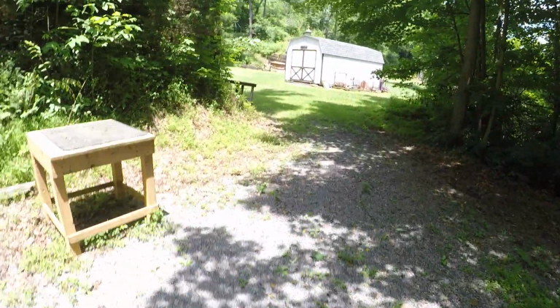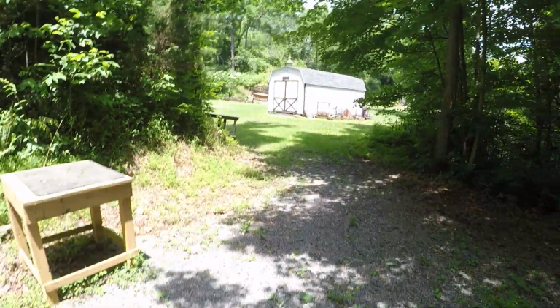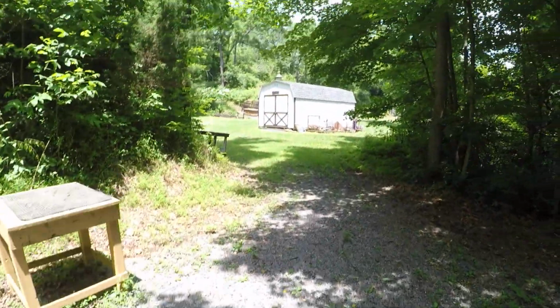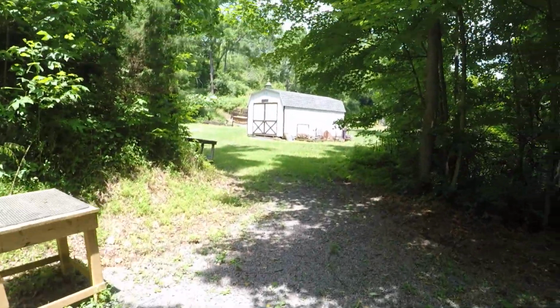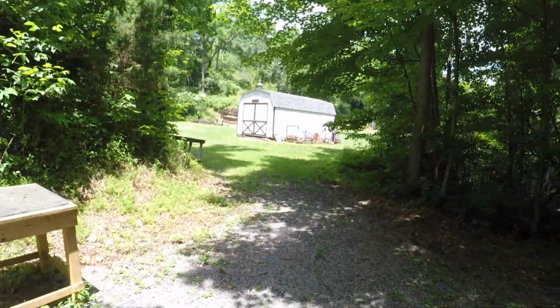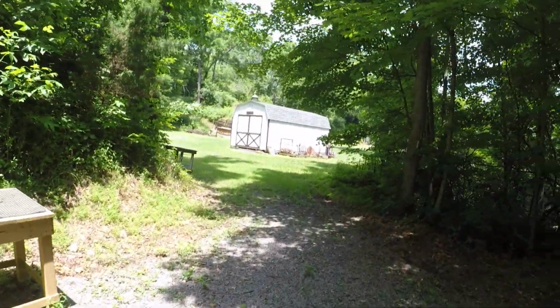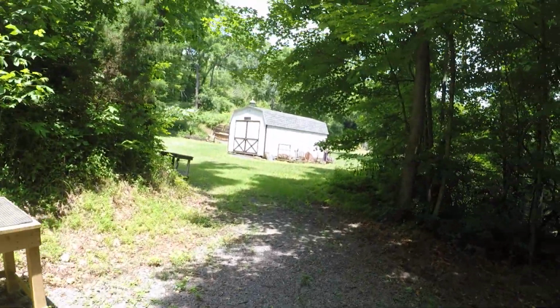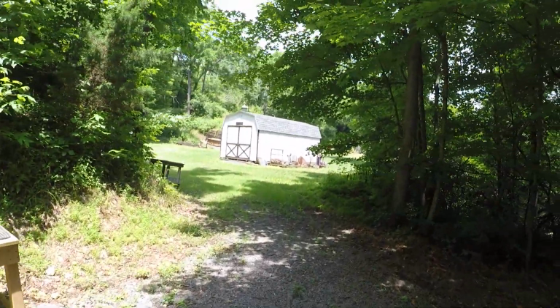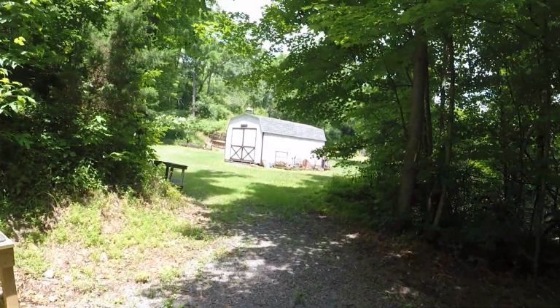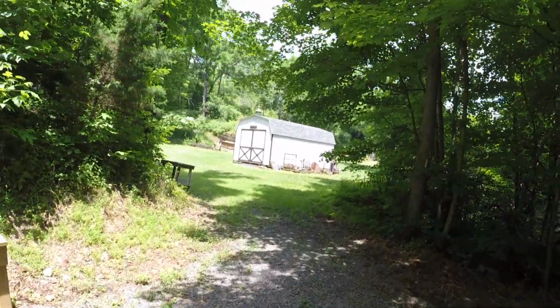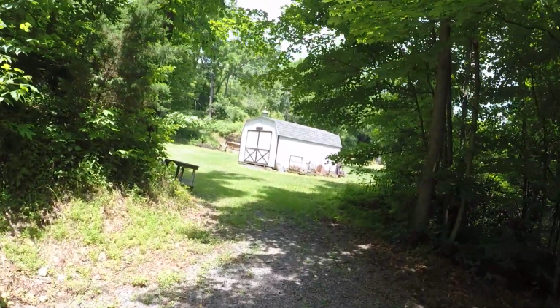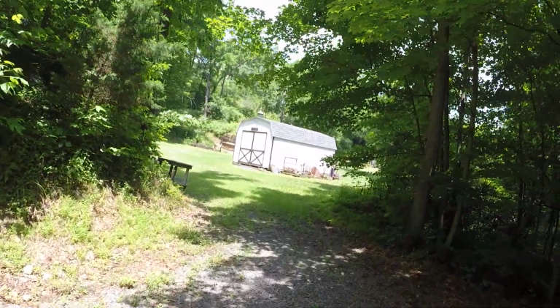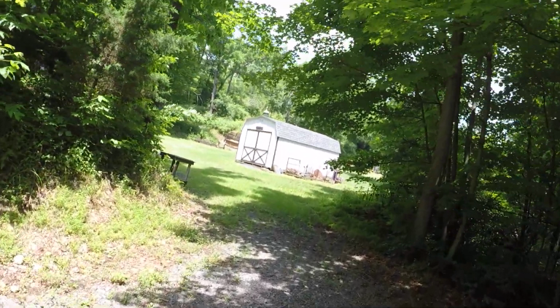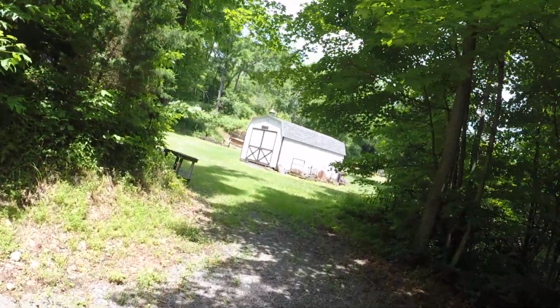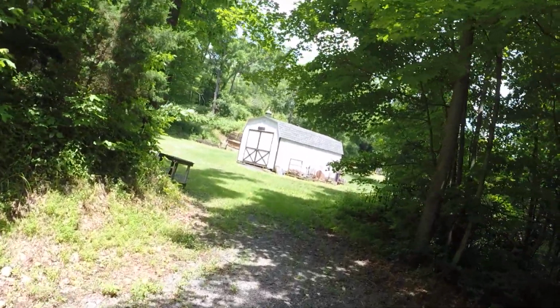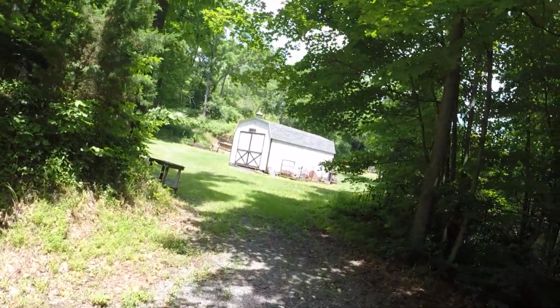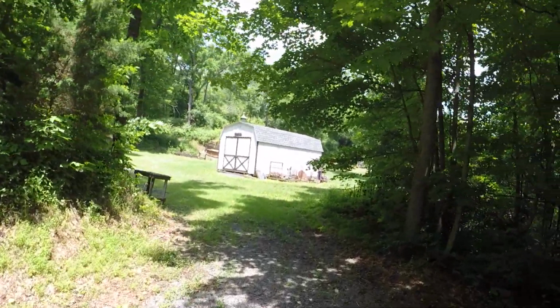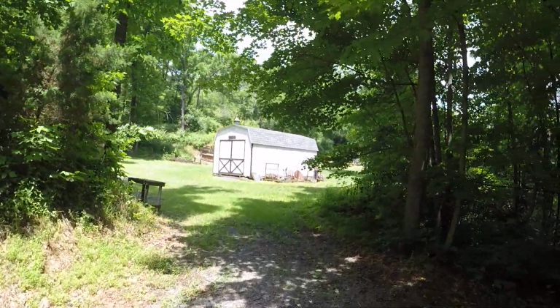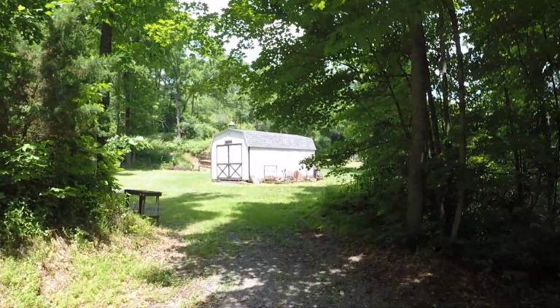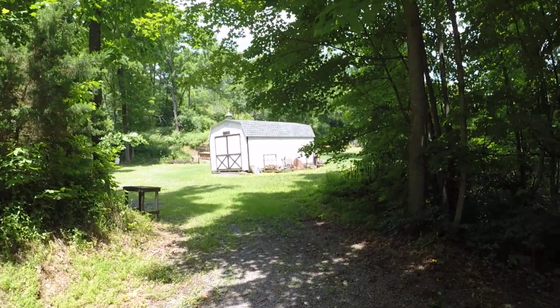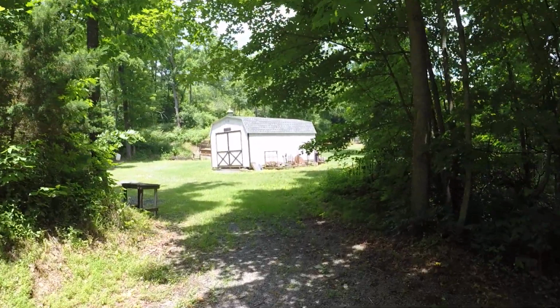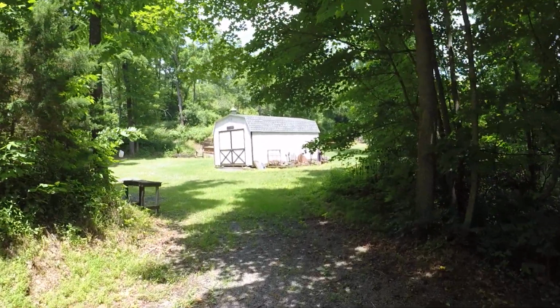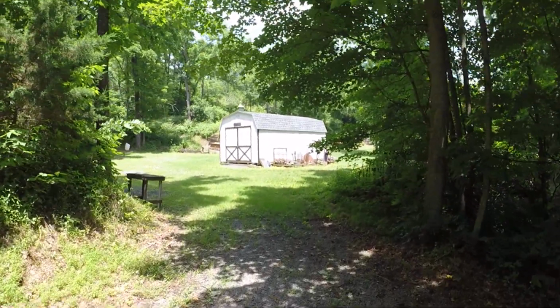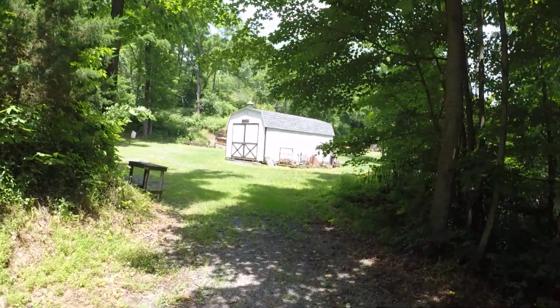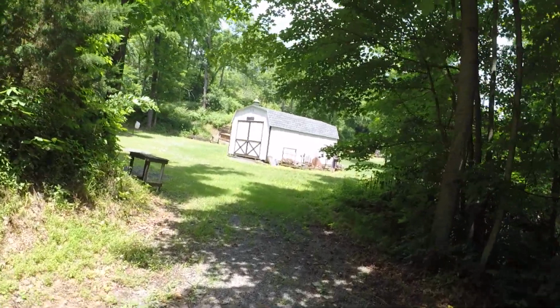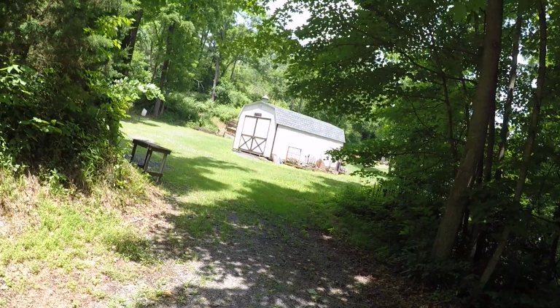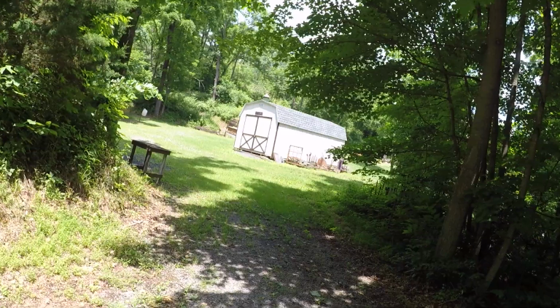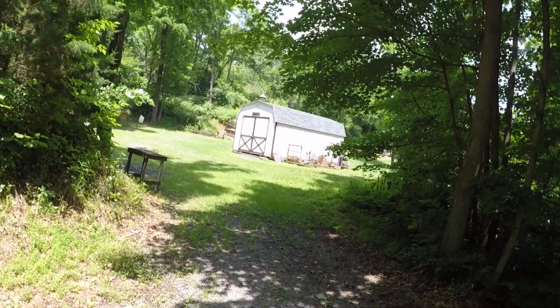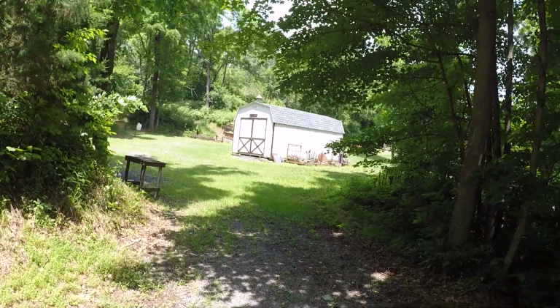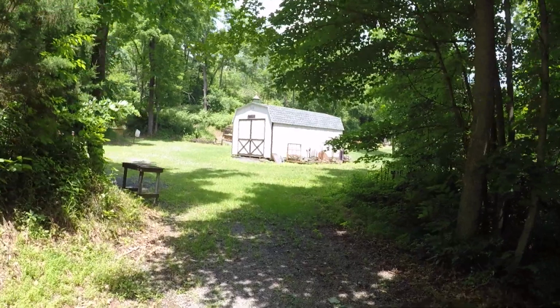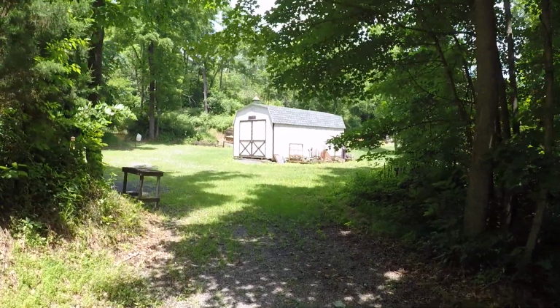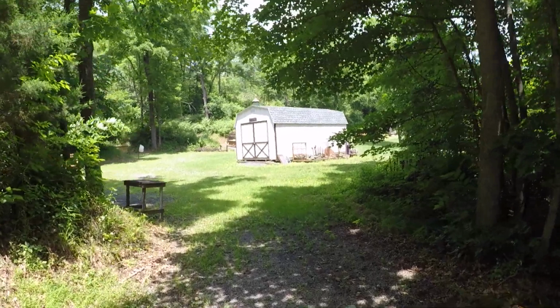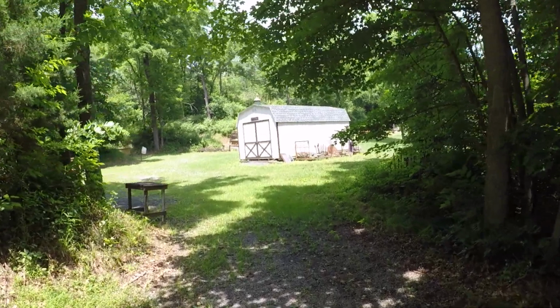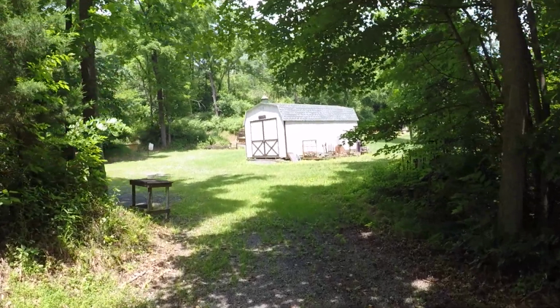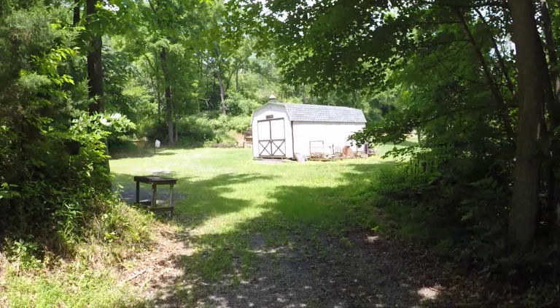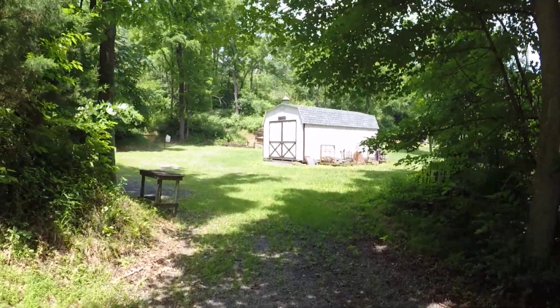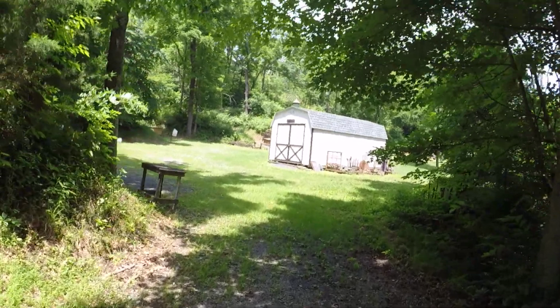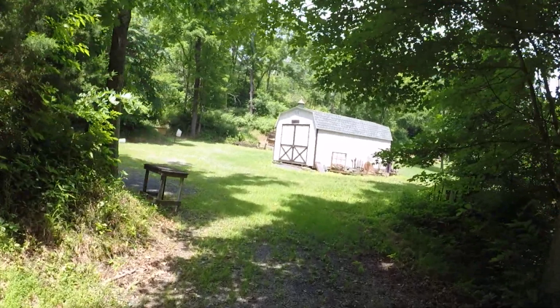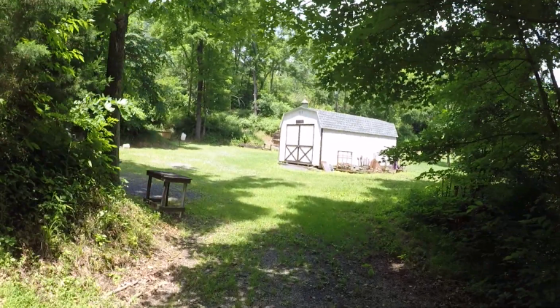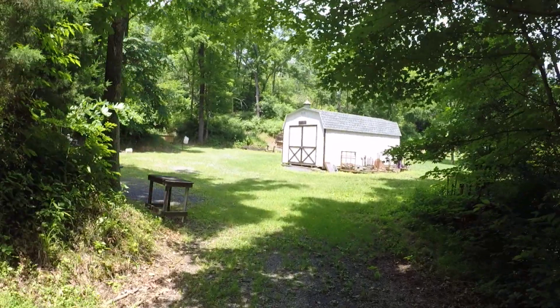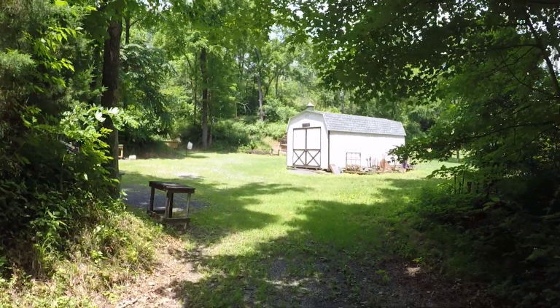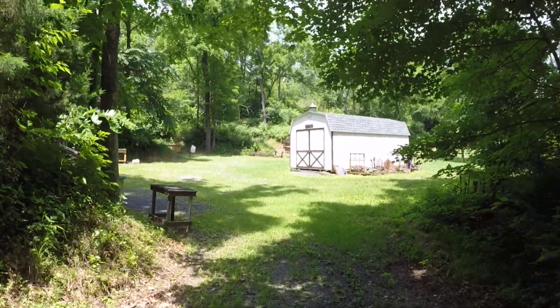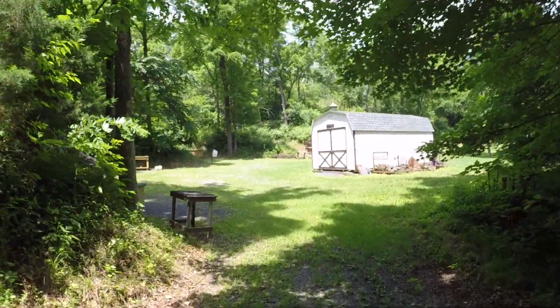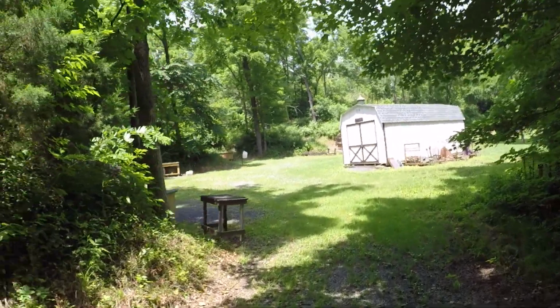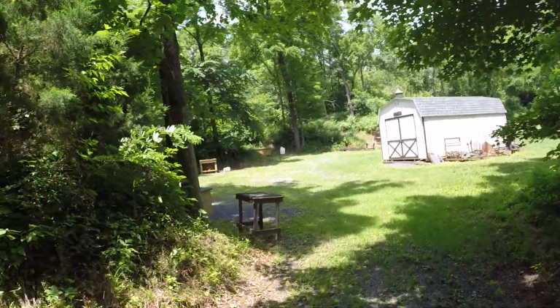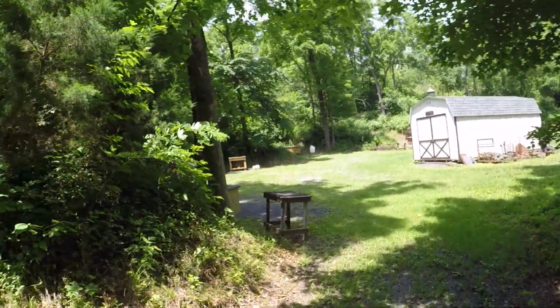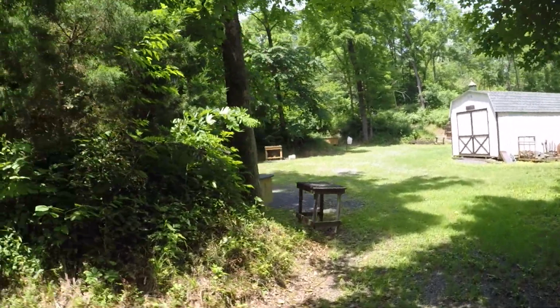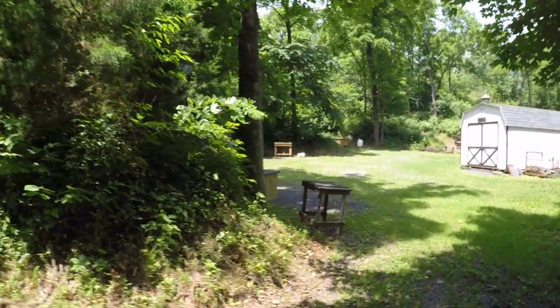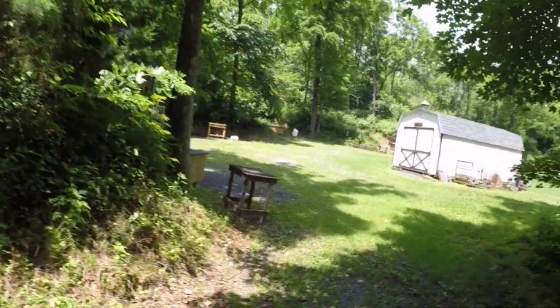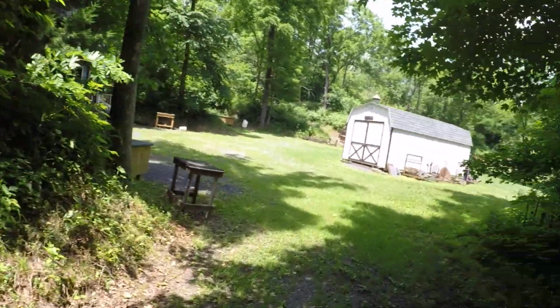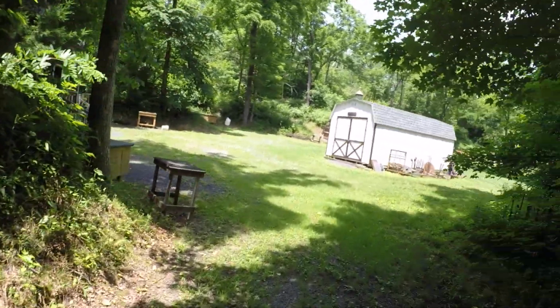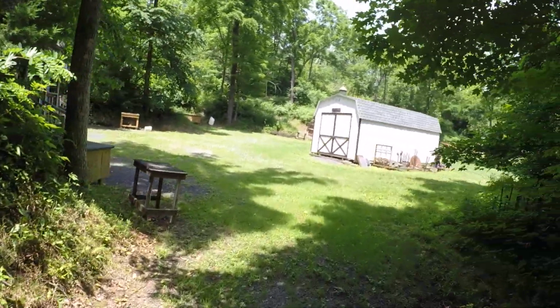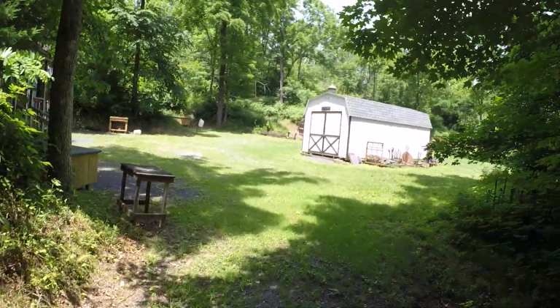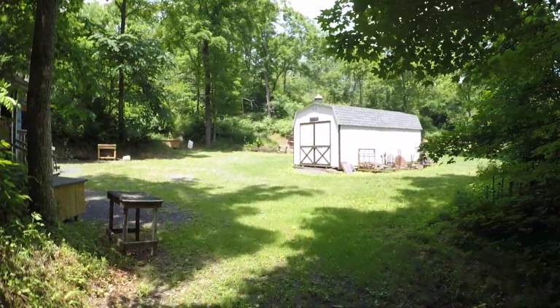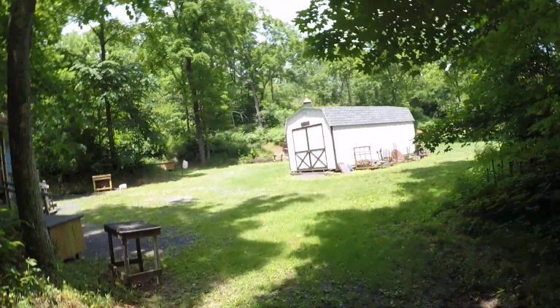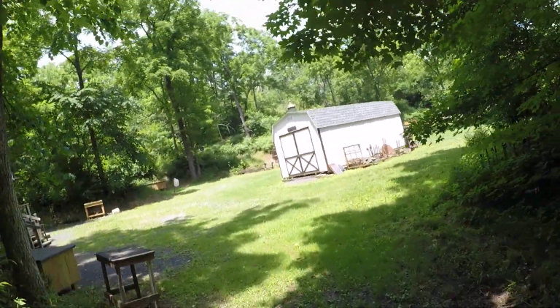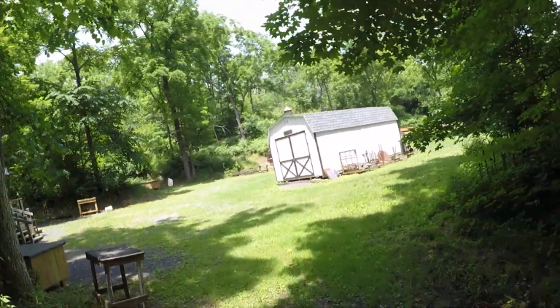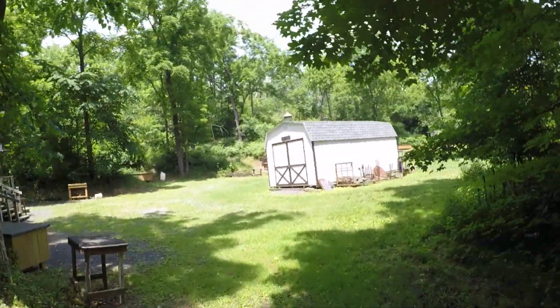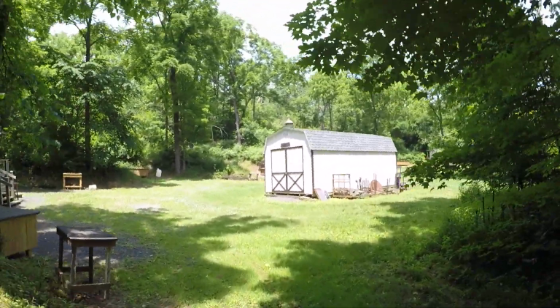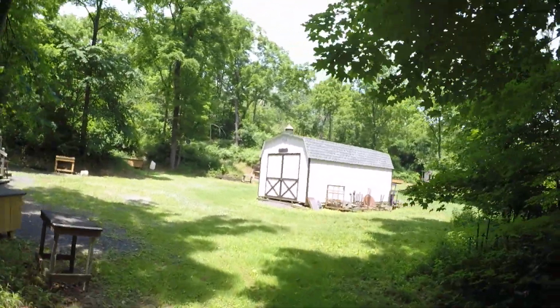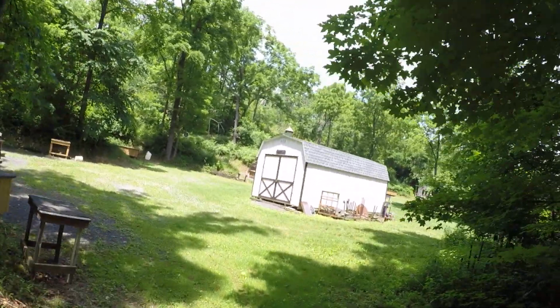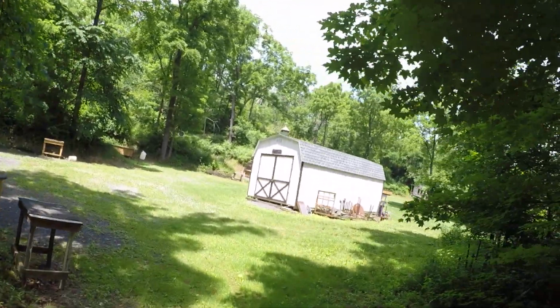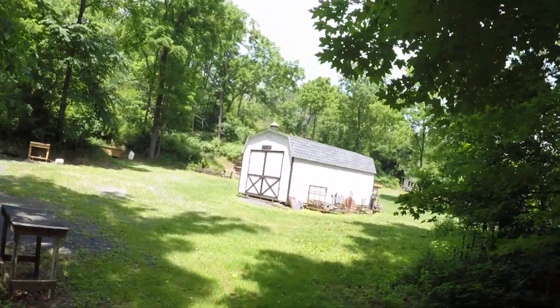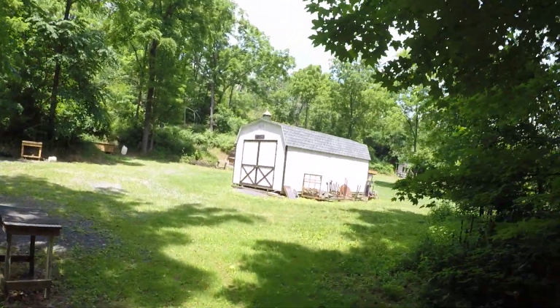Perry County Regulators shoot the first Saturday of every month. If you're ever up in the Ickesburg area, please come up and join us.